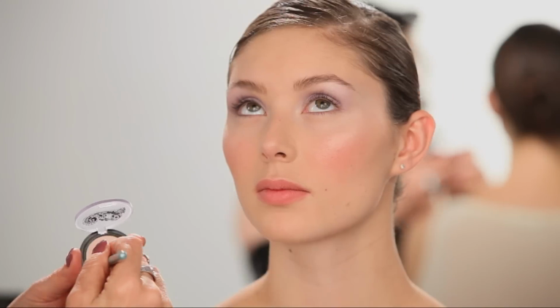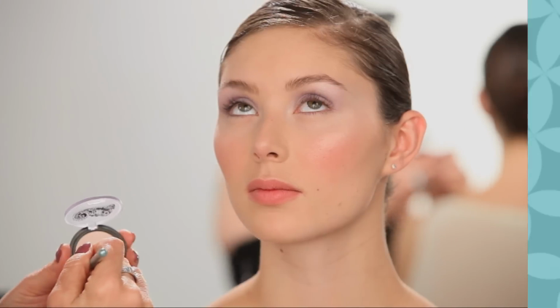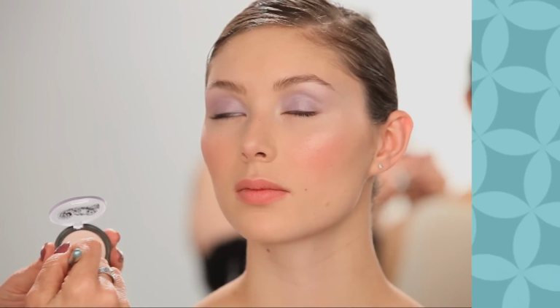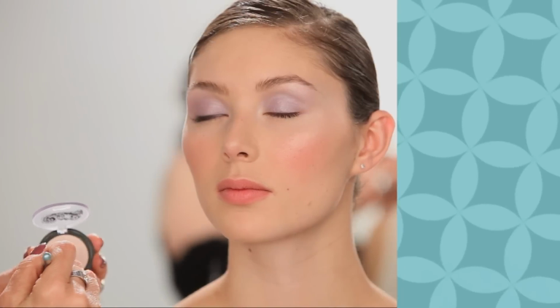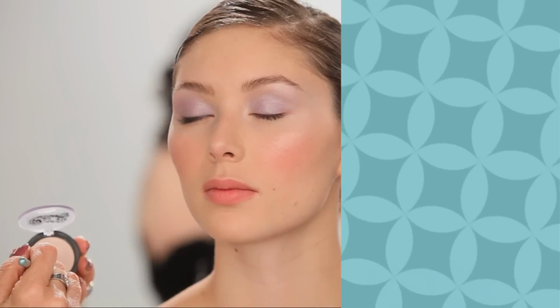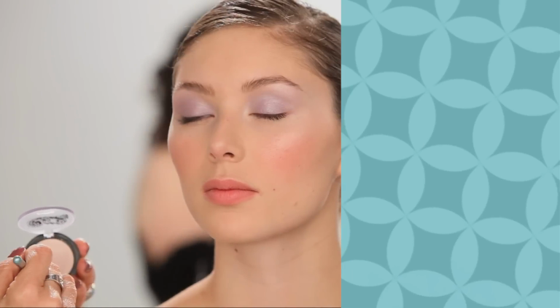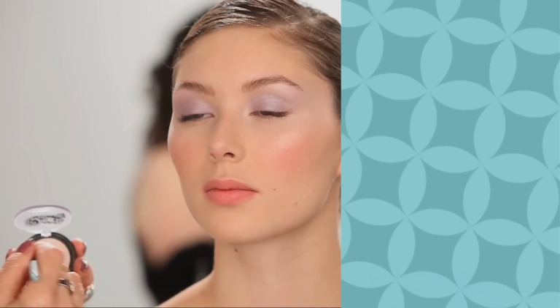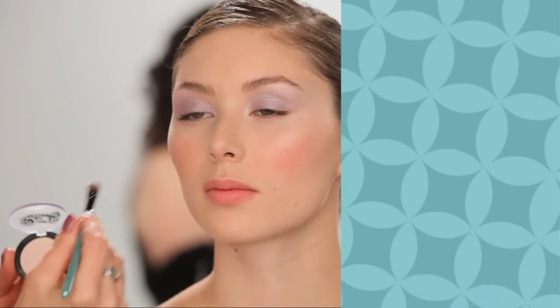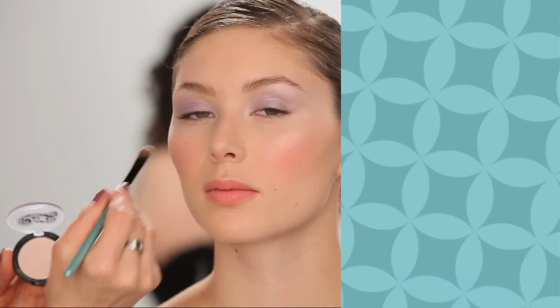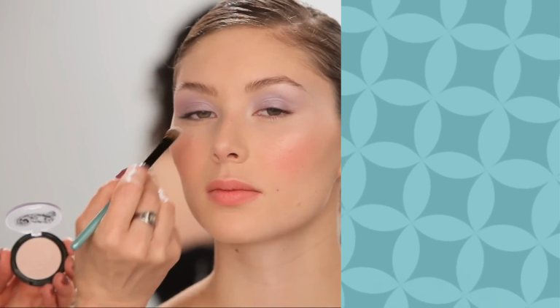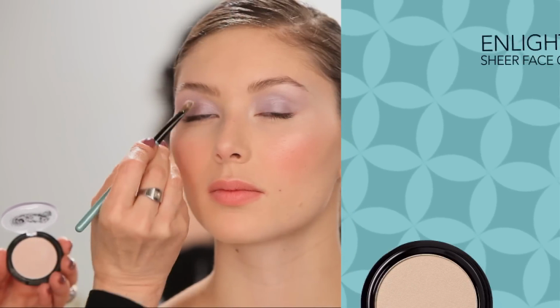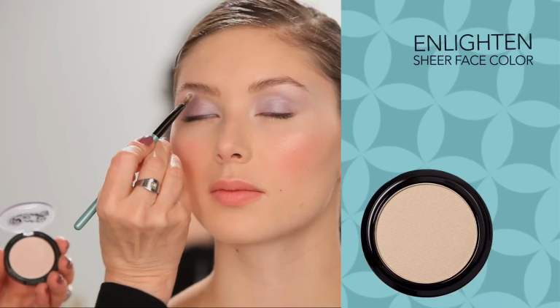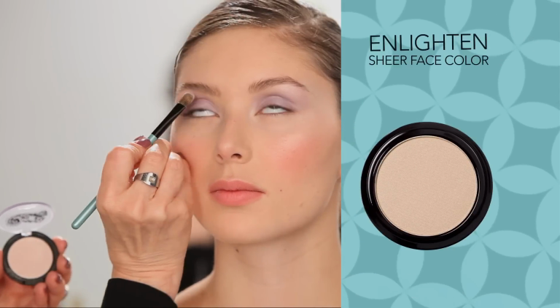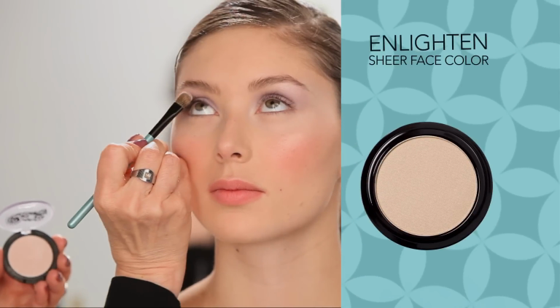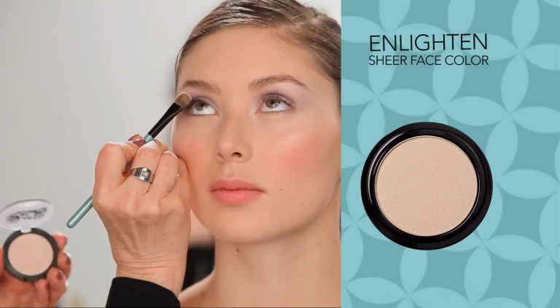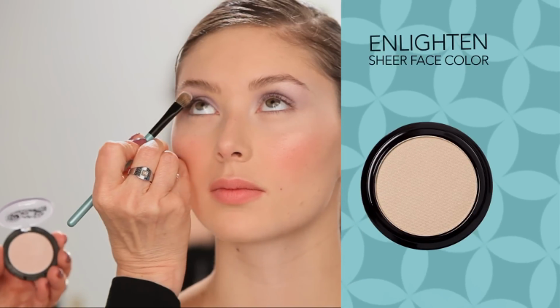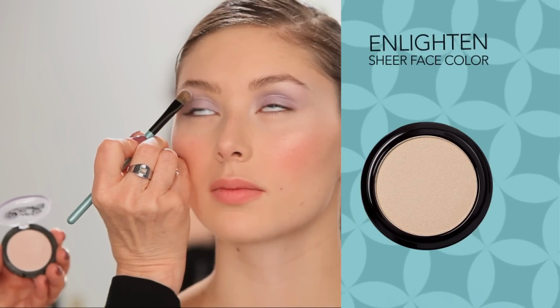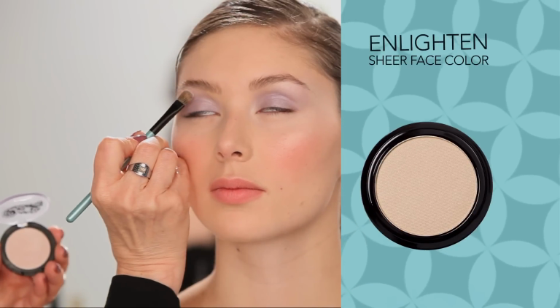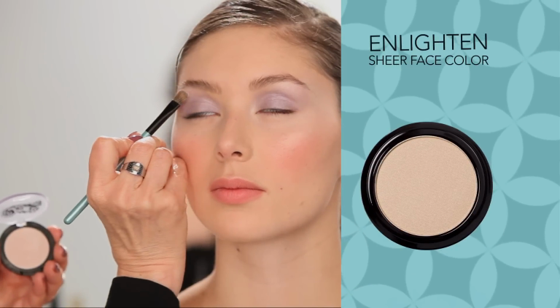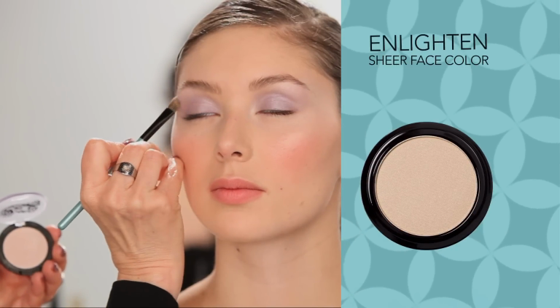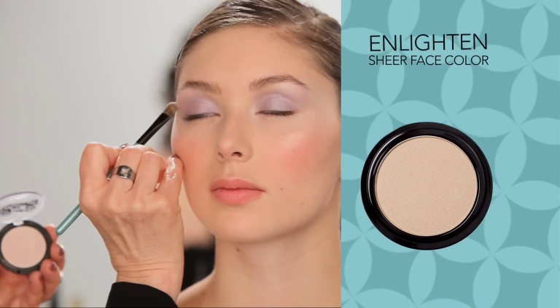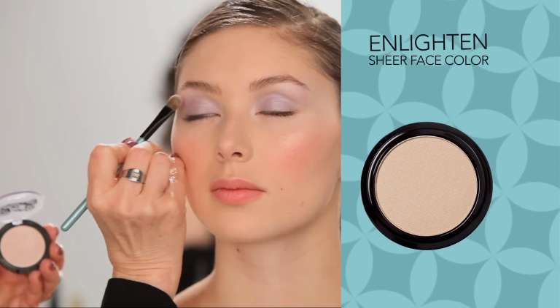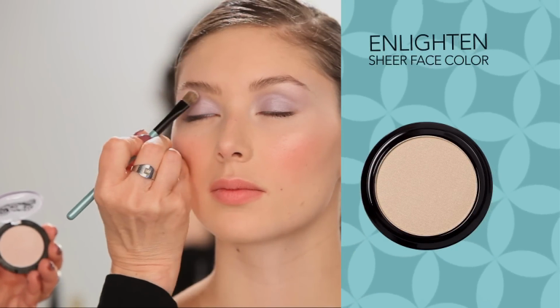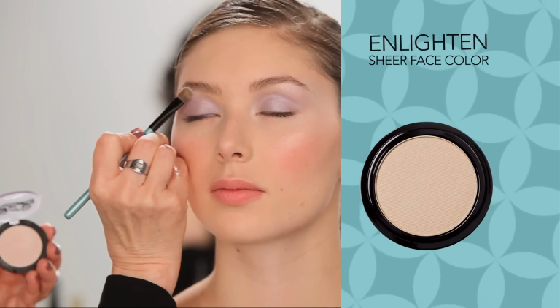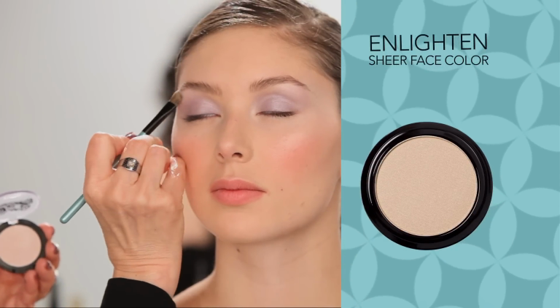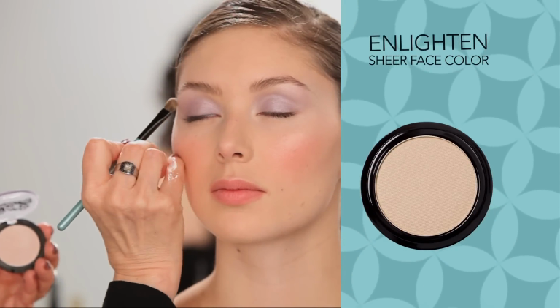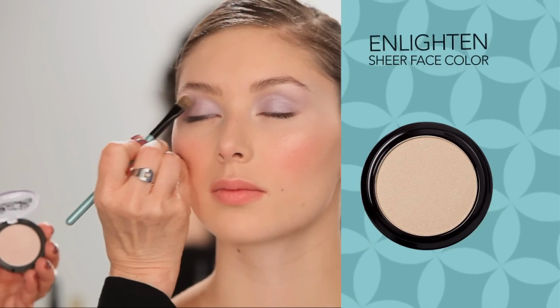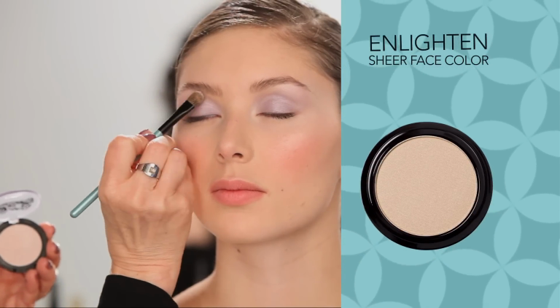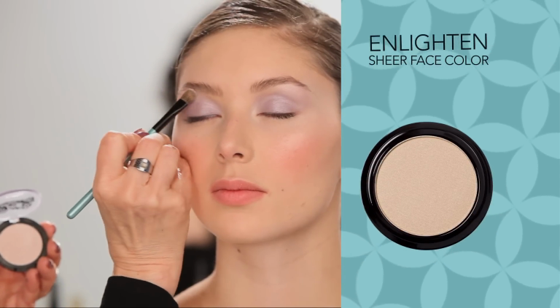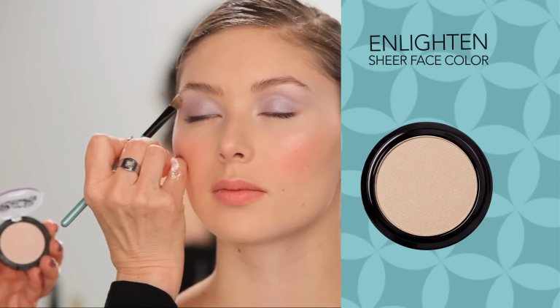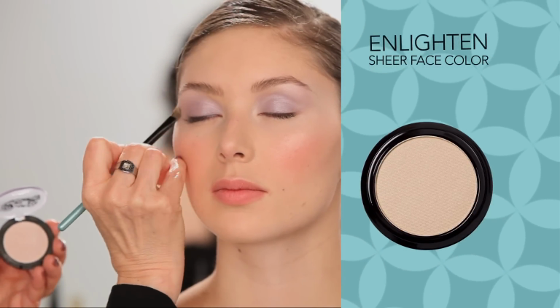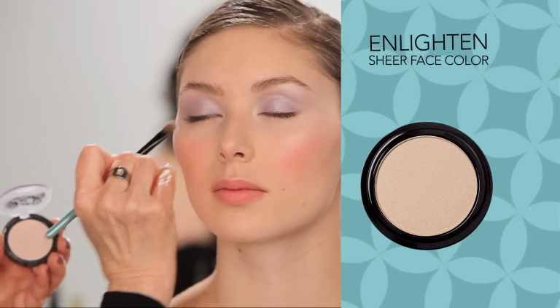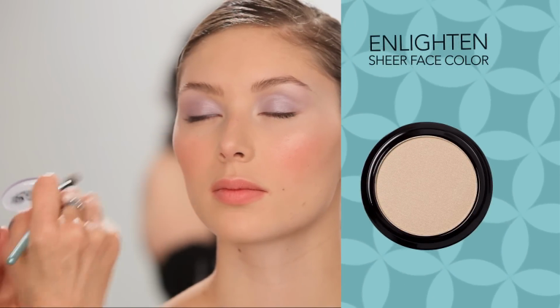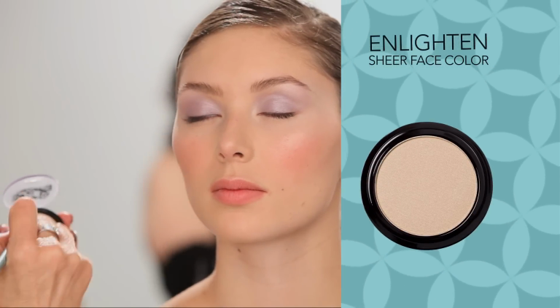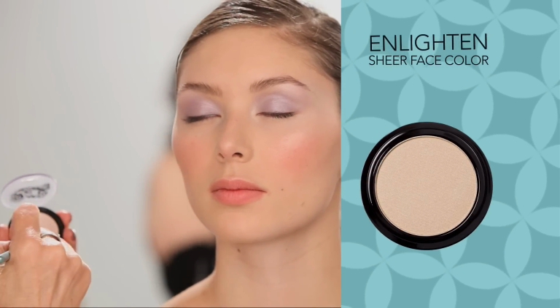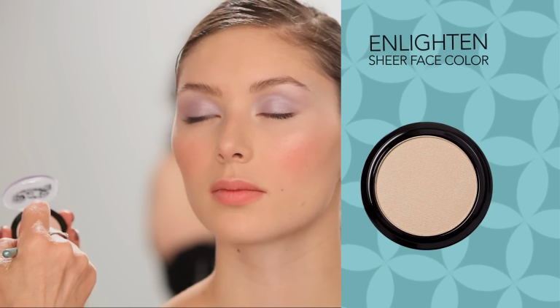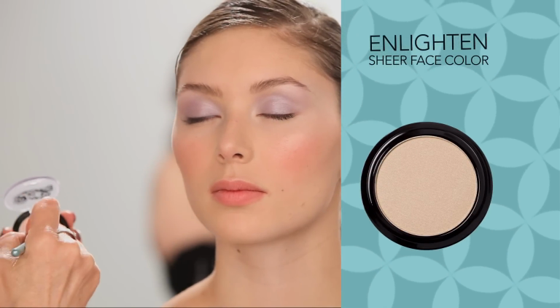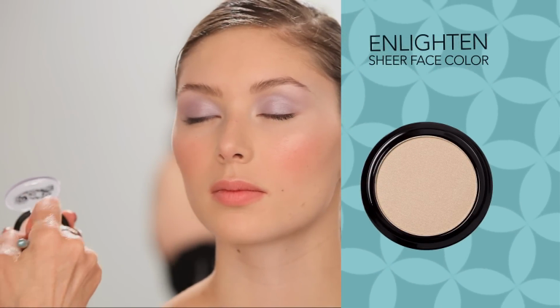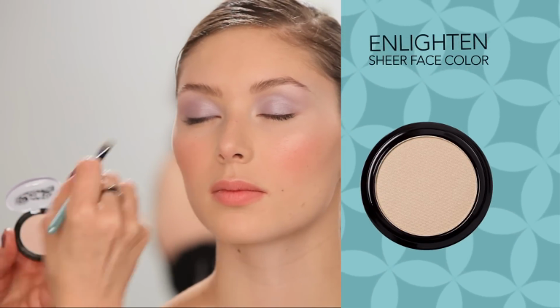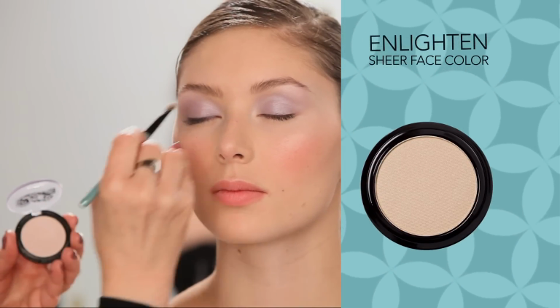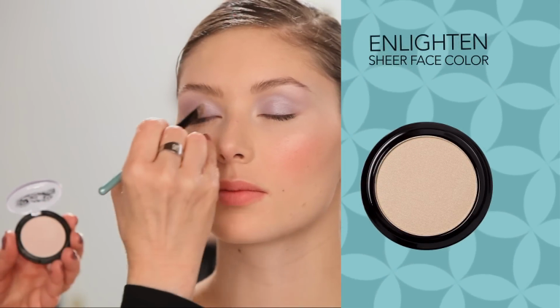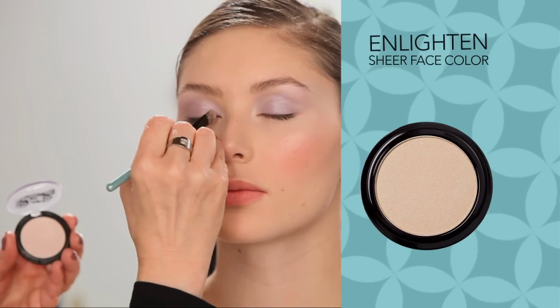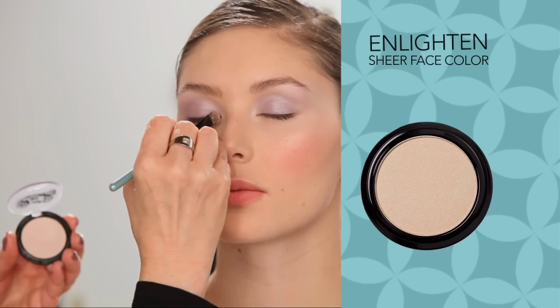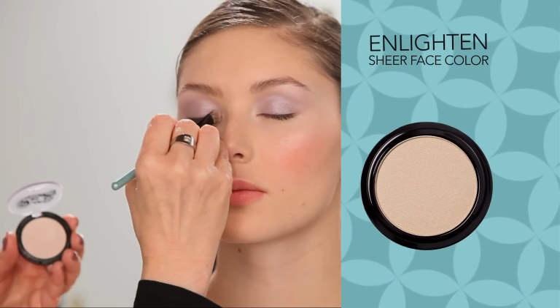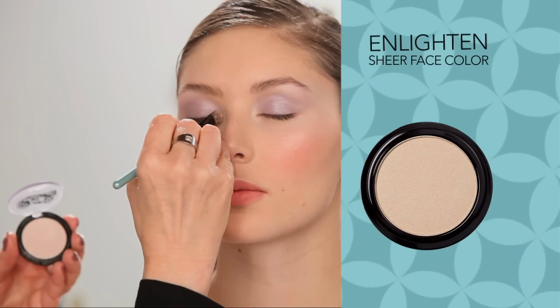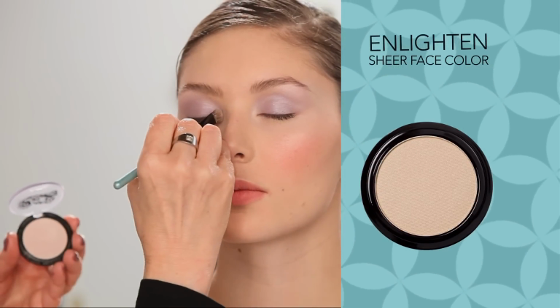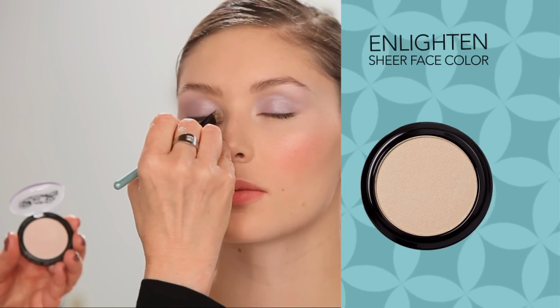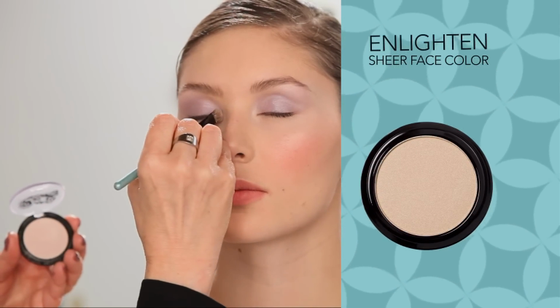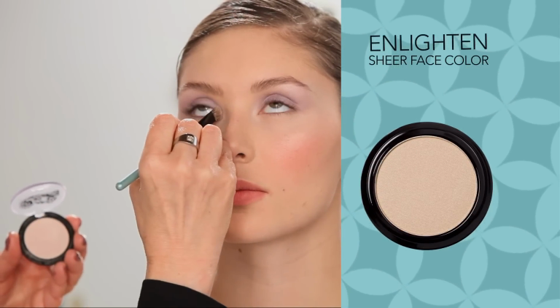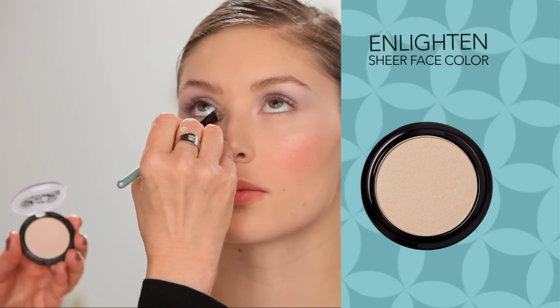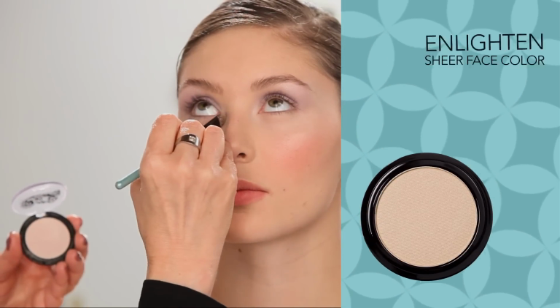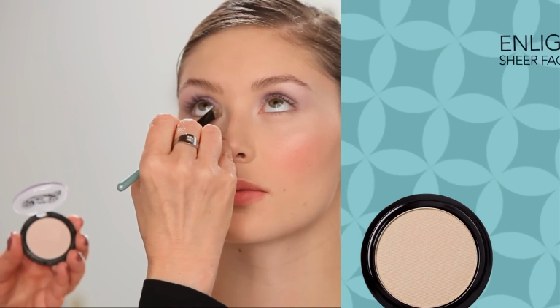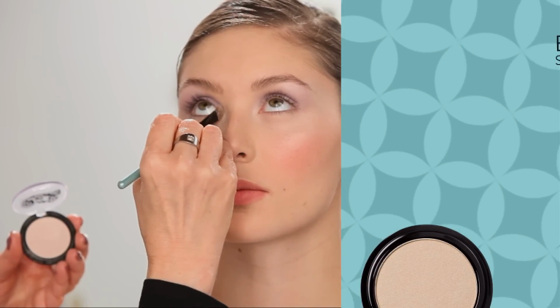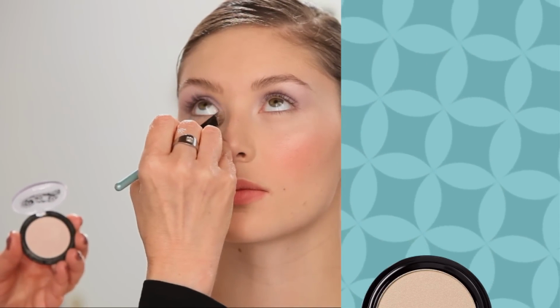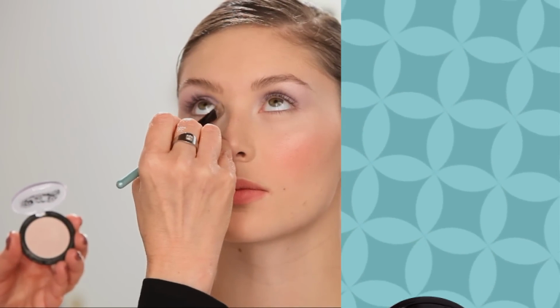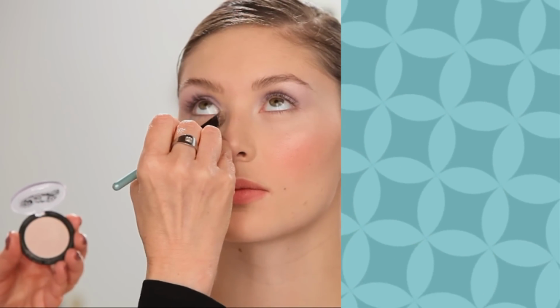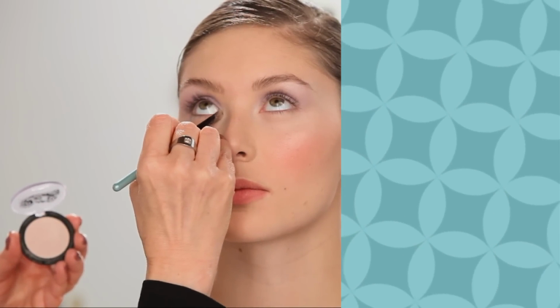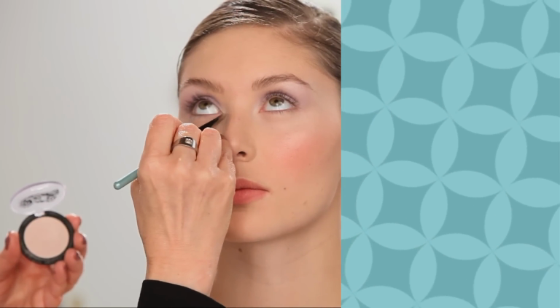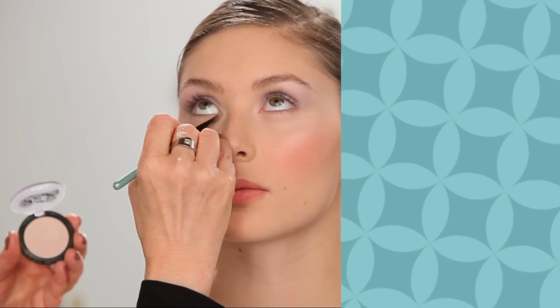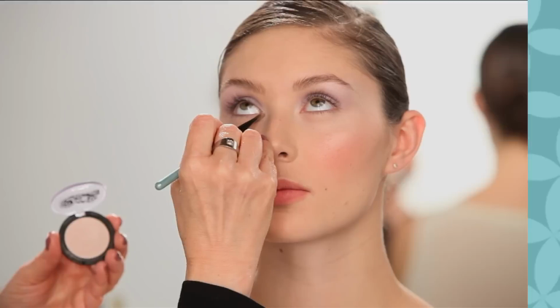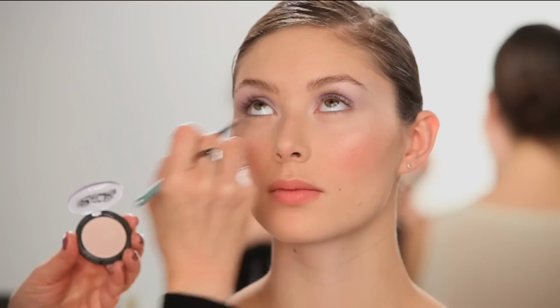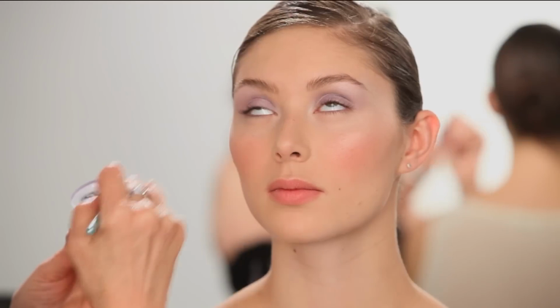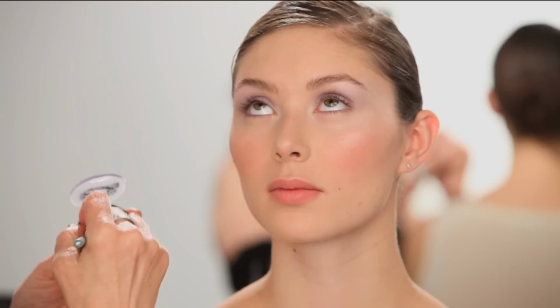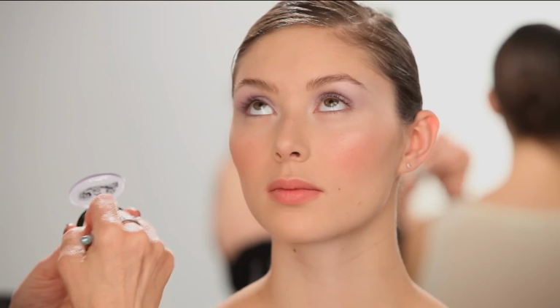With the same brush, apply Enlighten Highlighter under the brow bone. Then, to open the eyes, dab in the inner corners.